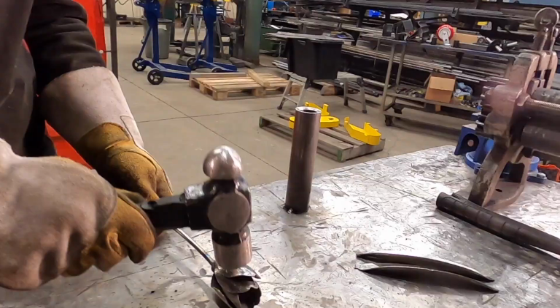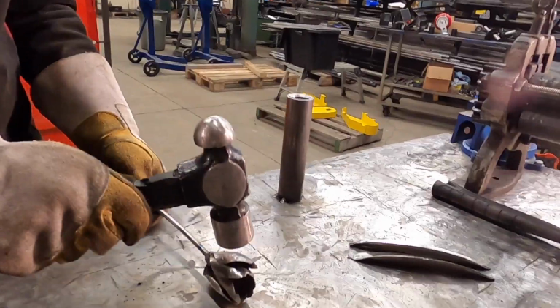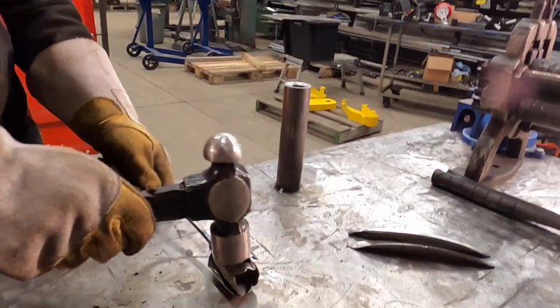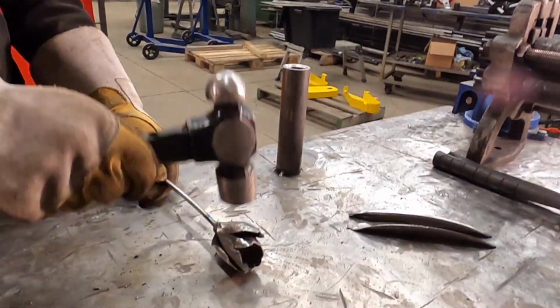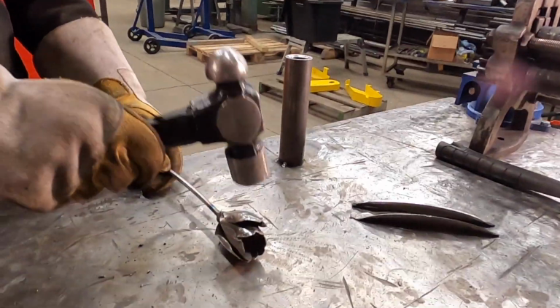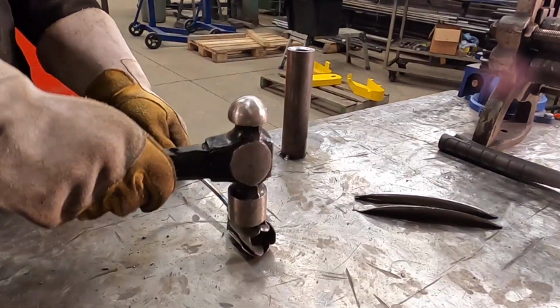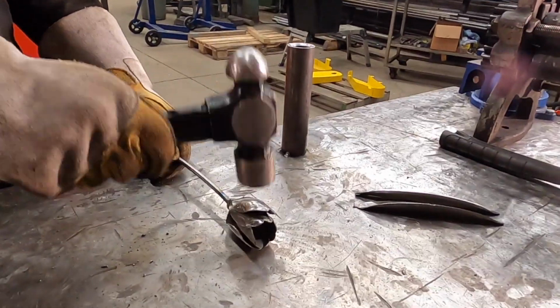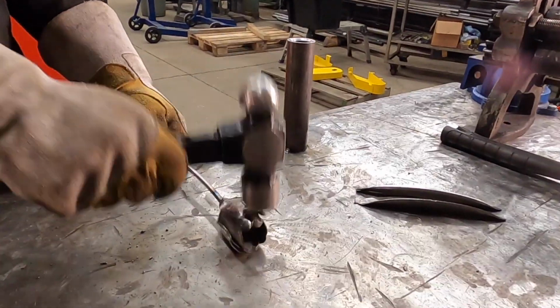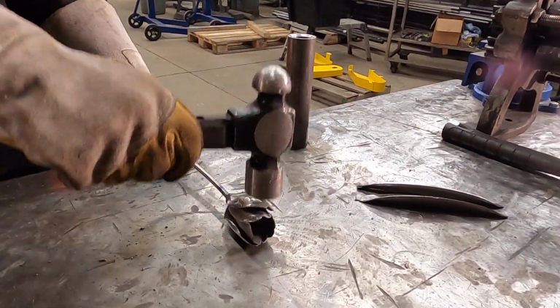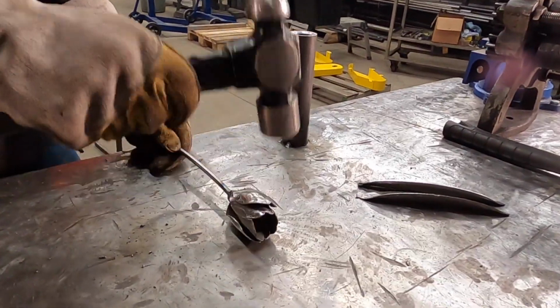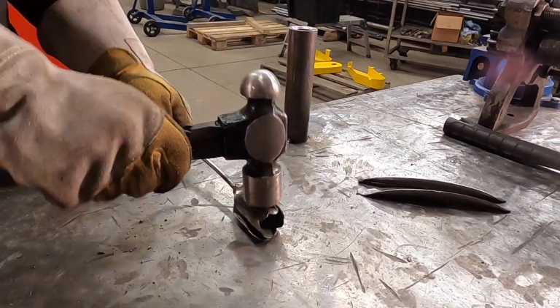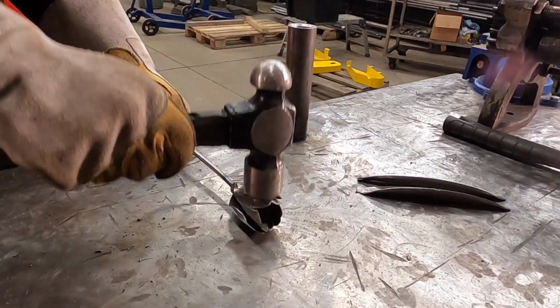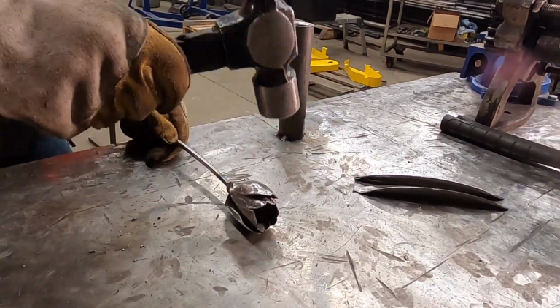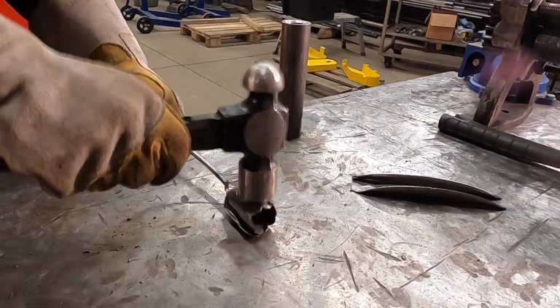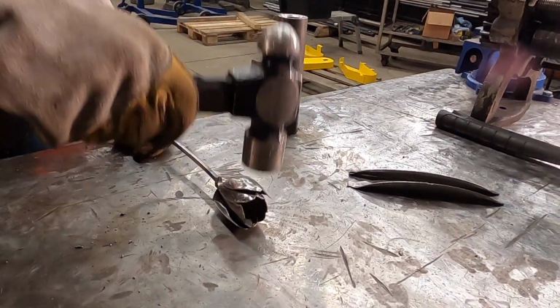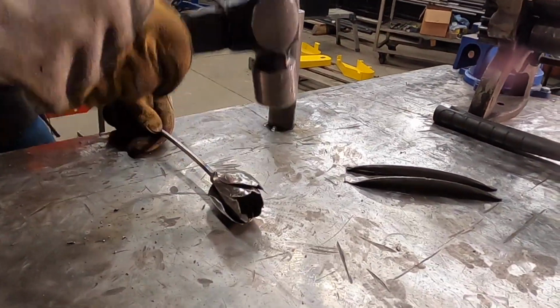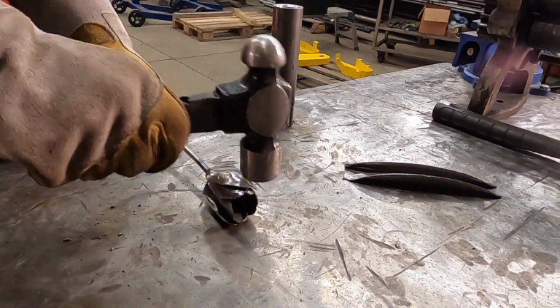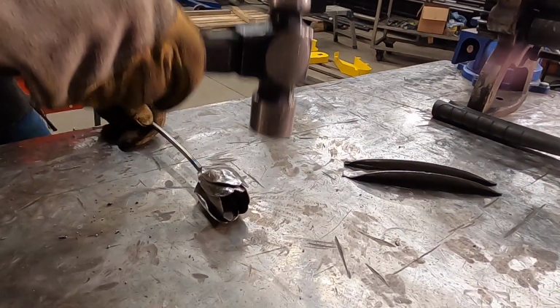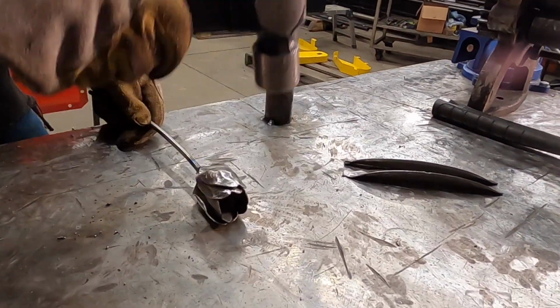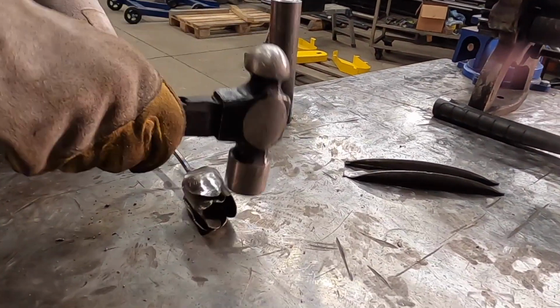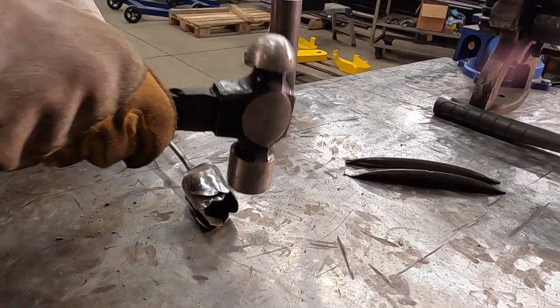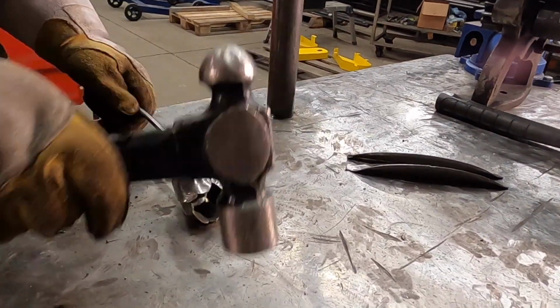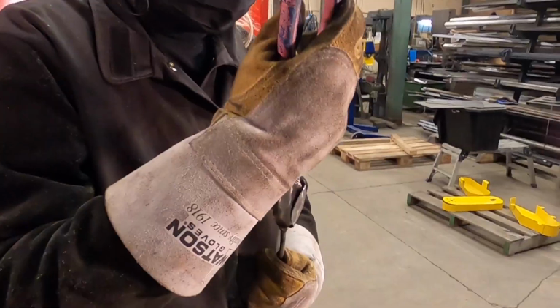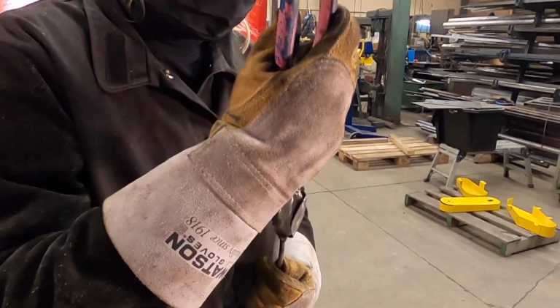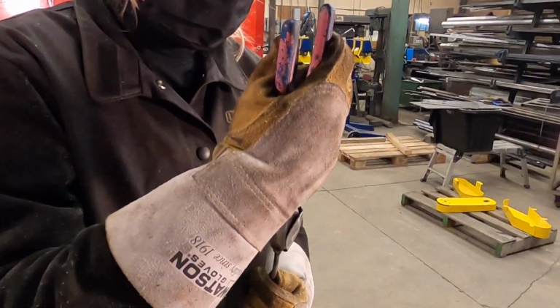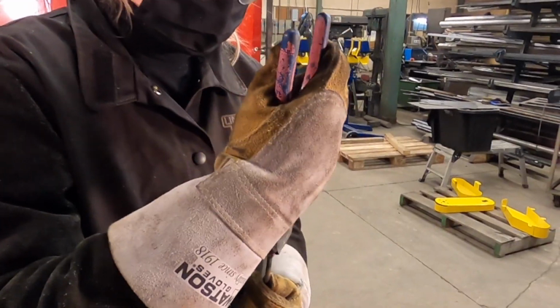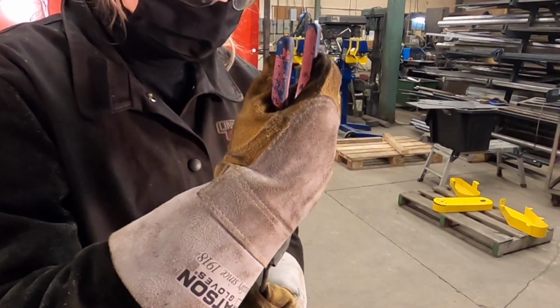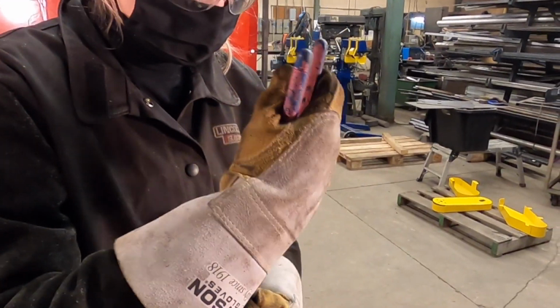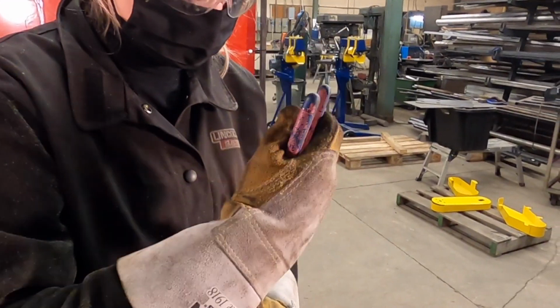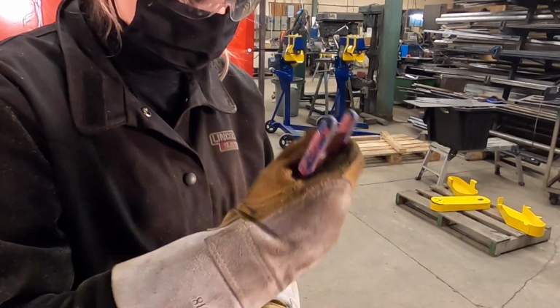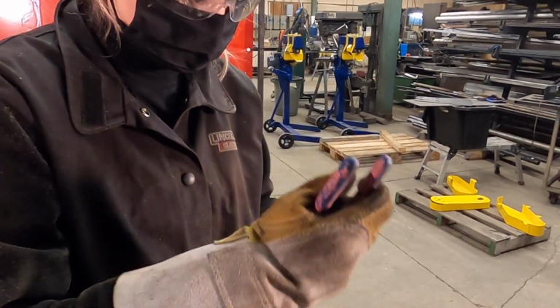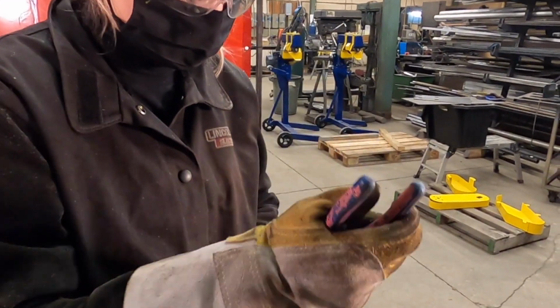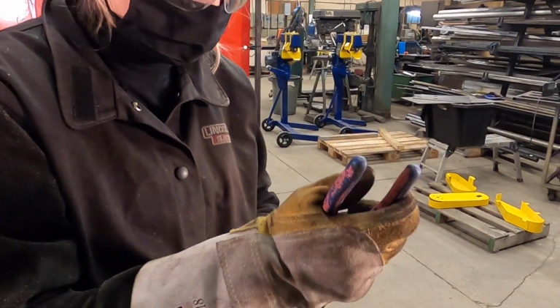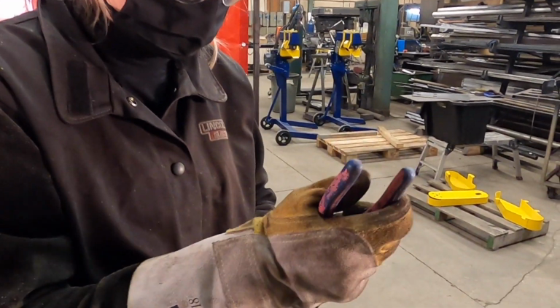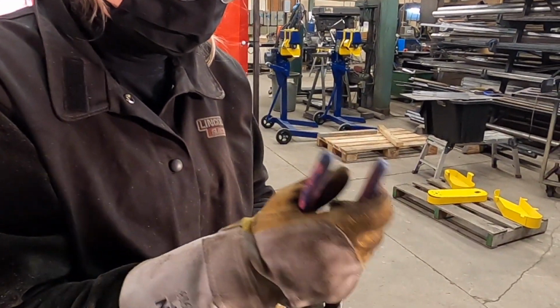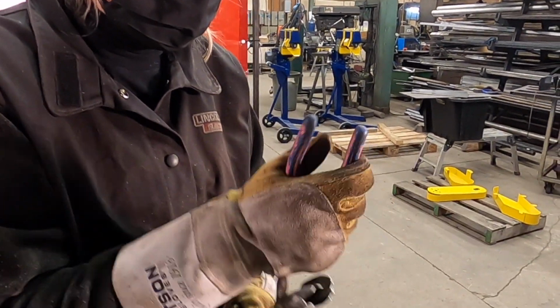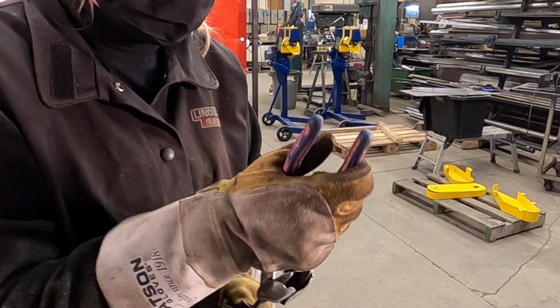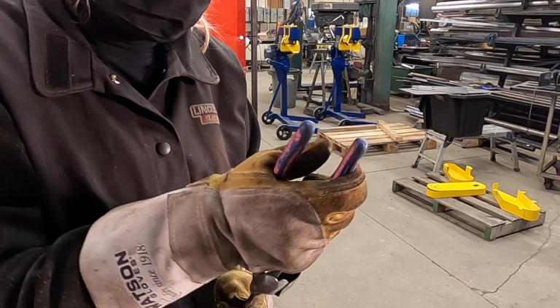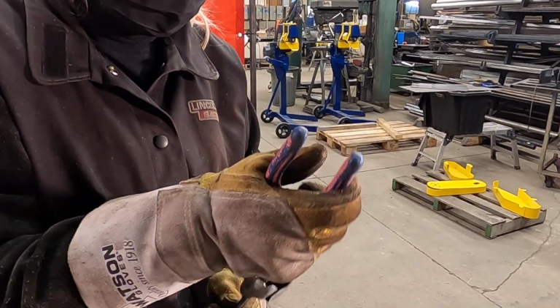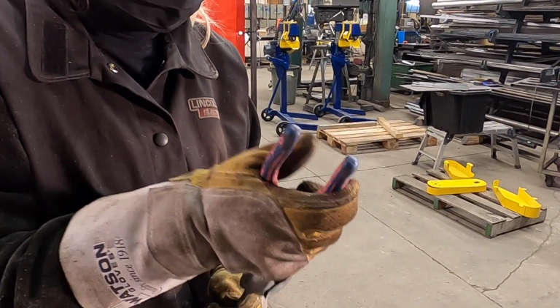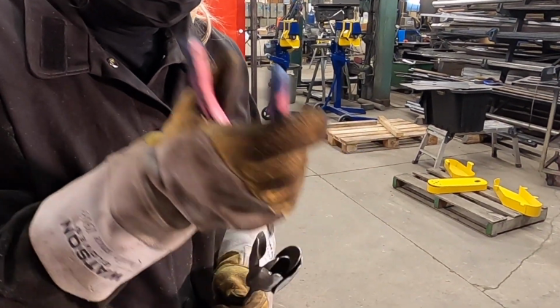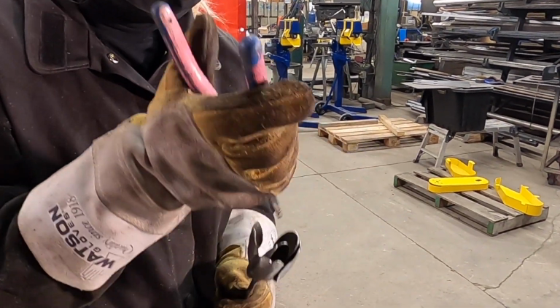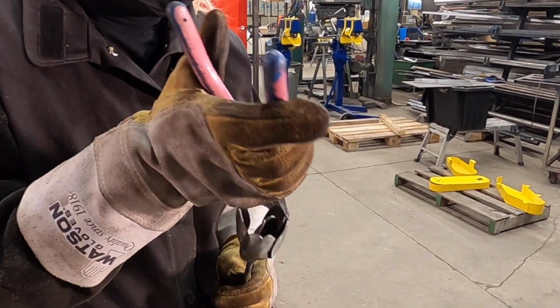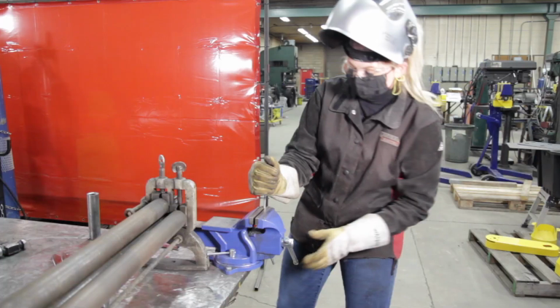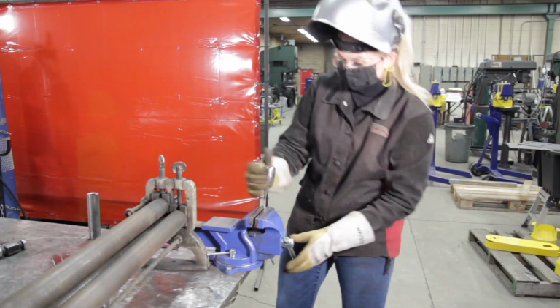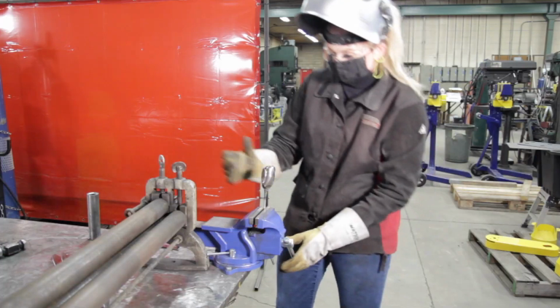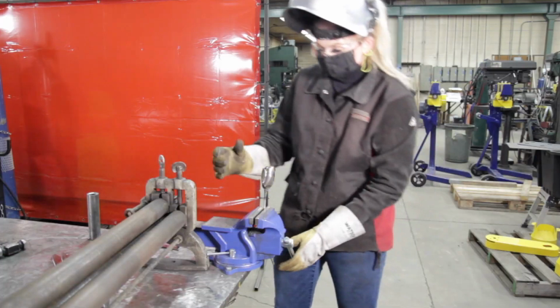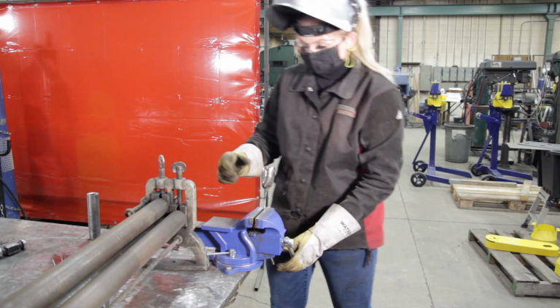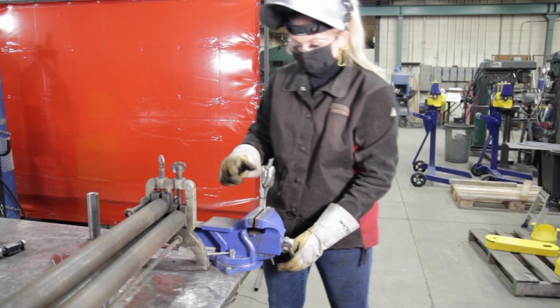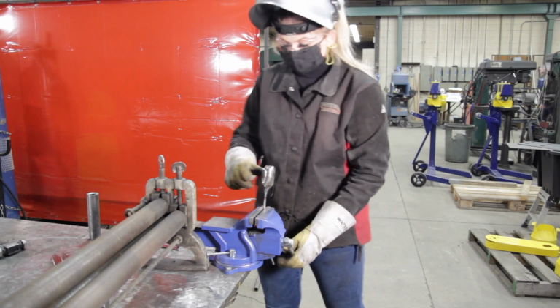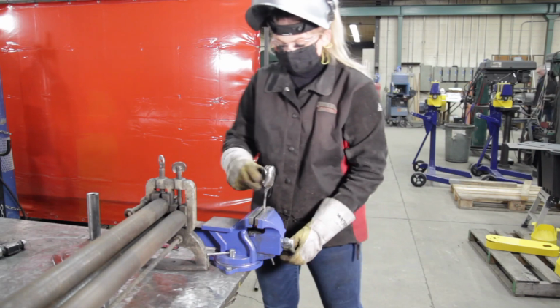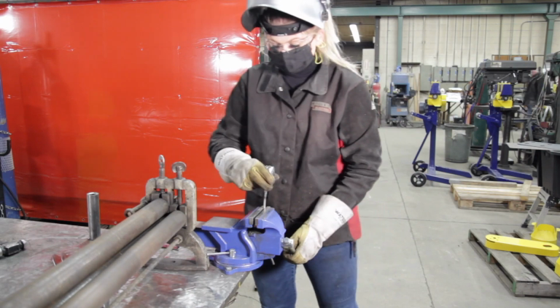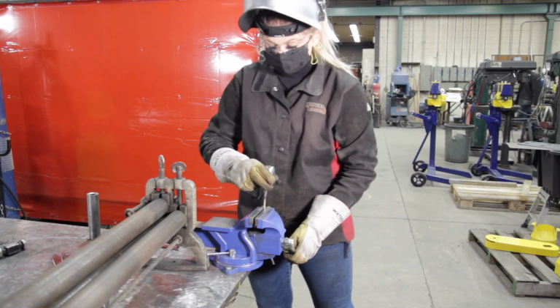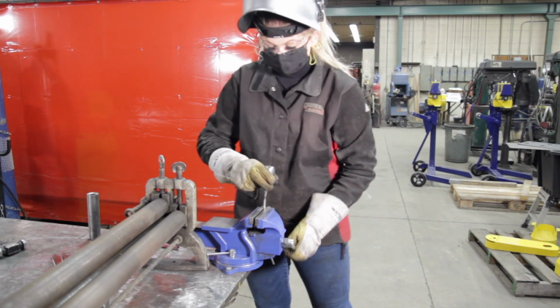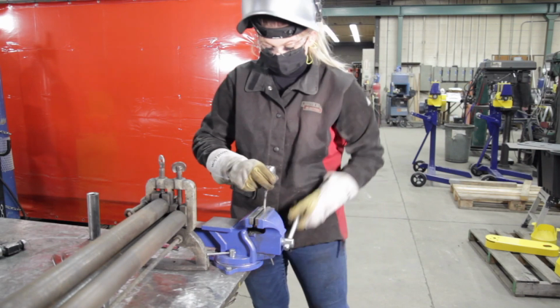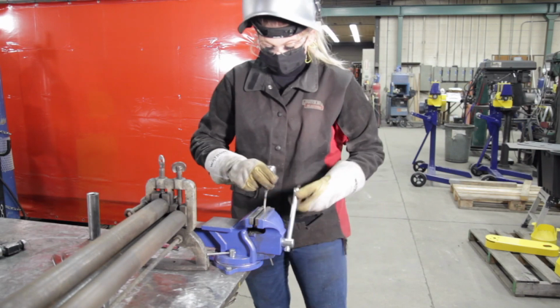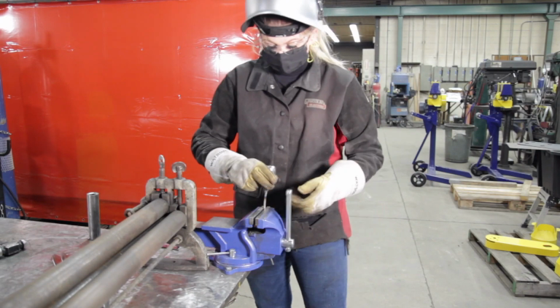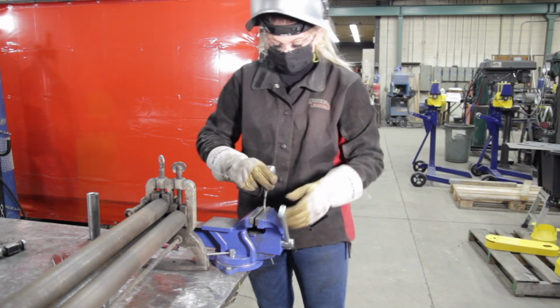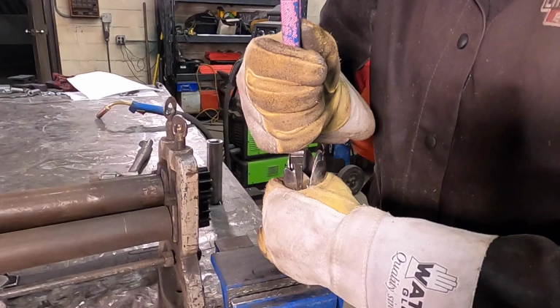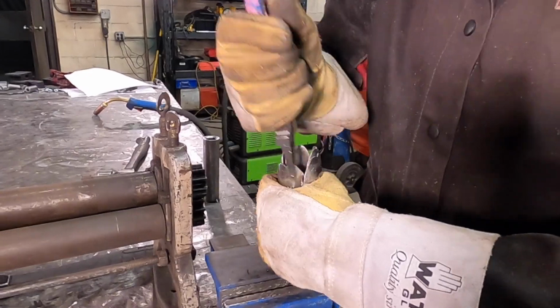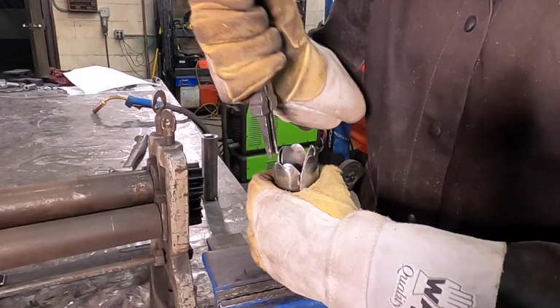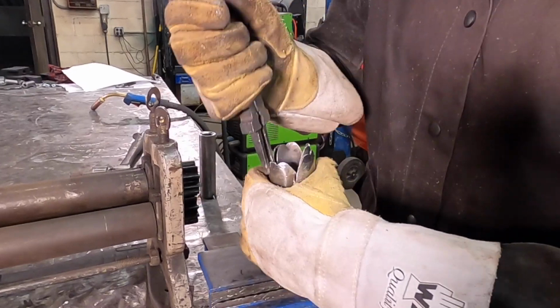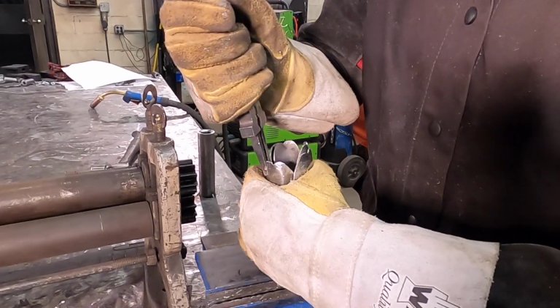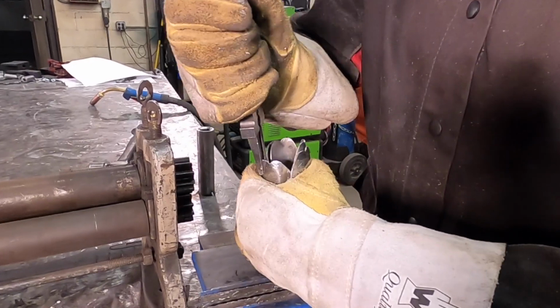I'm using a hammer and welding pliers to form the petals to the shape I want. If the material gets too hot, you can also use a vise.